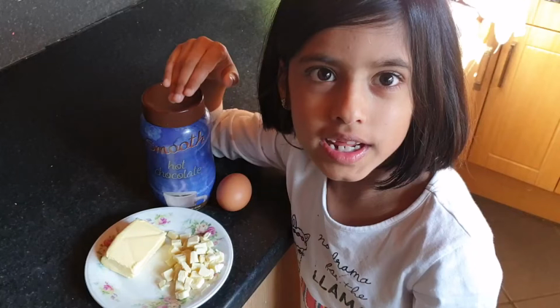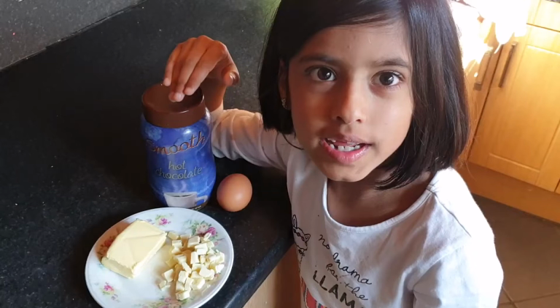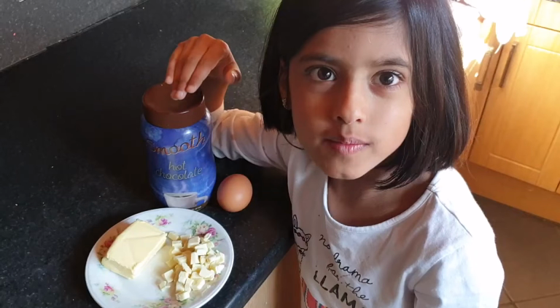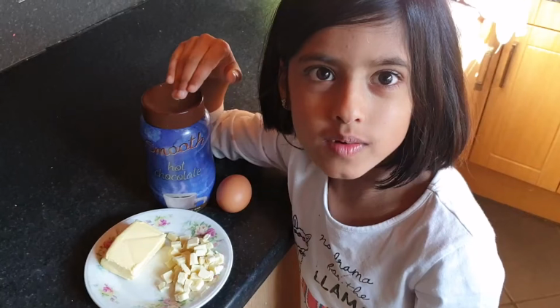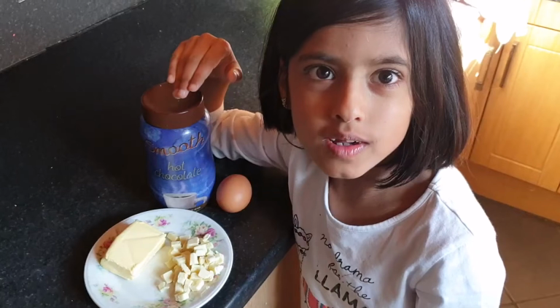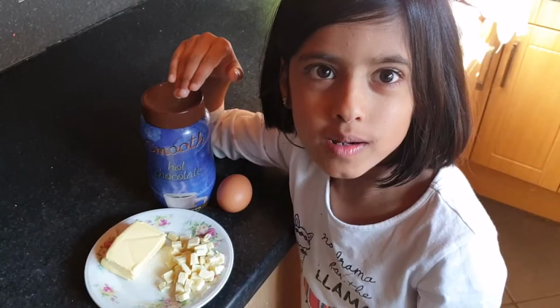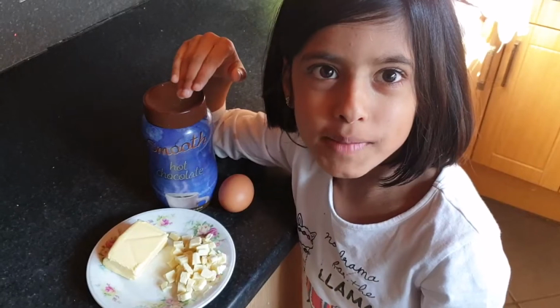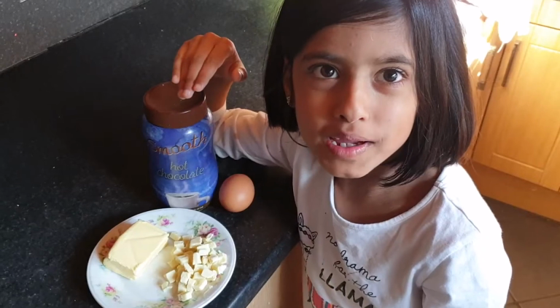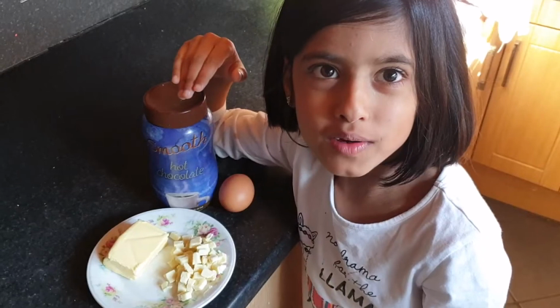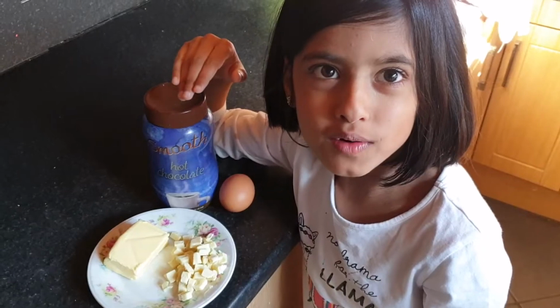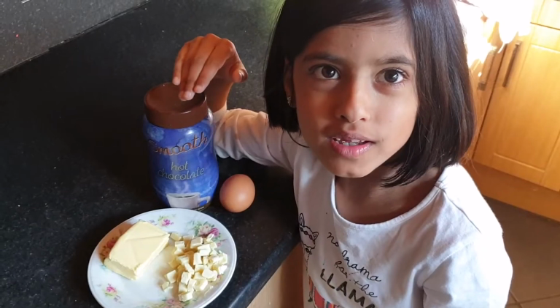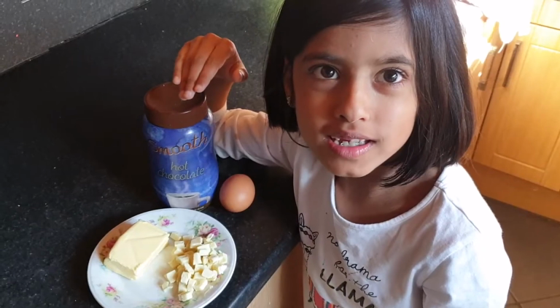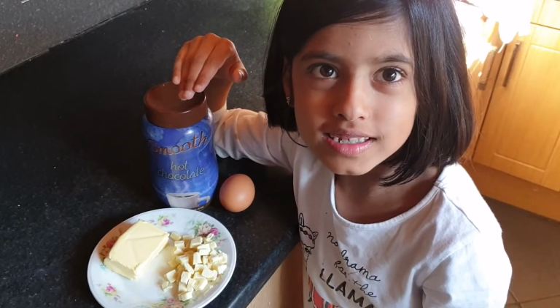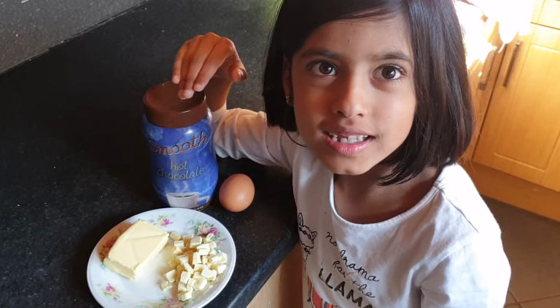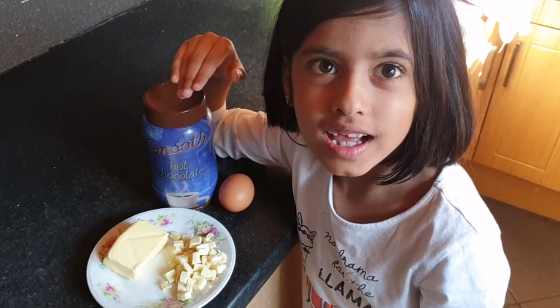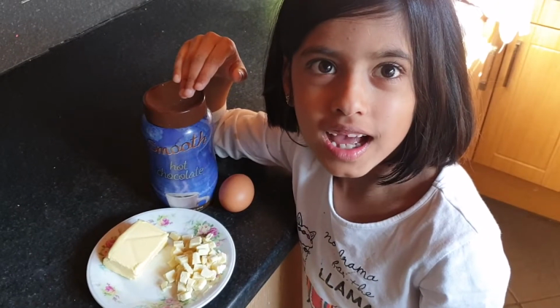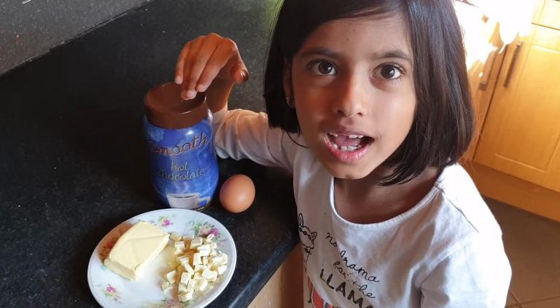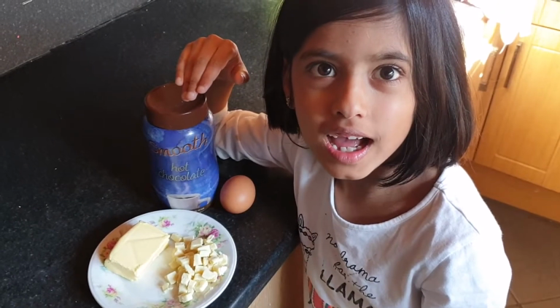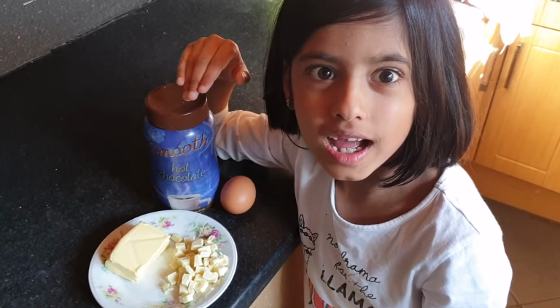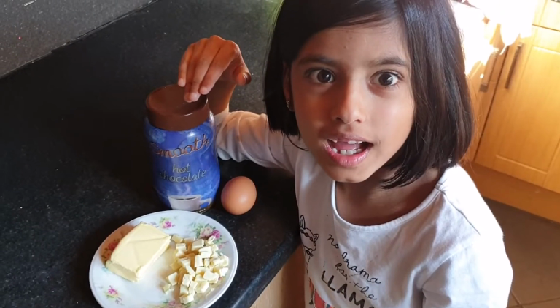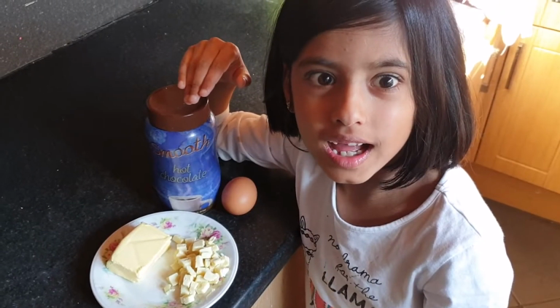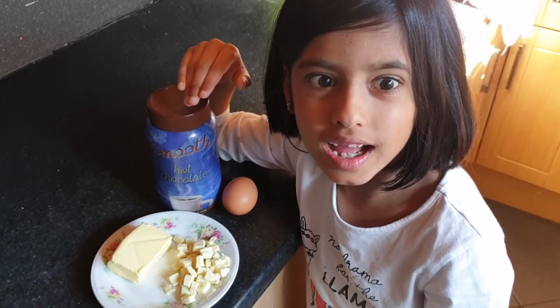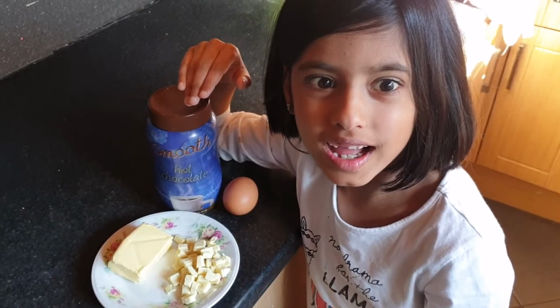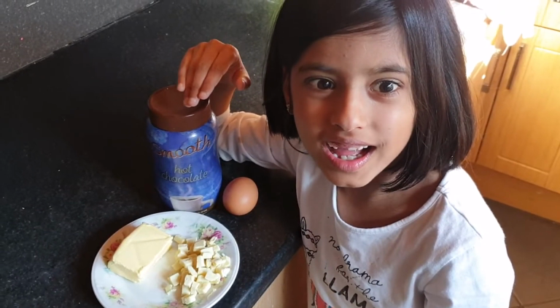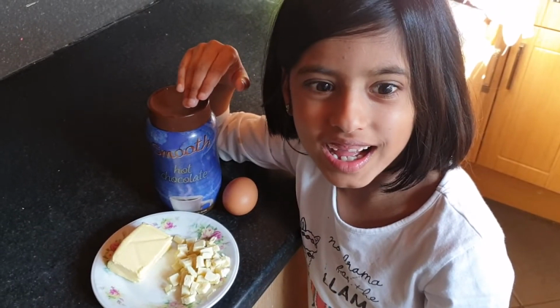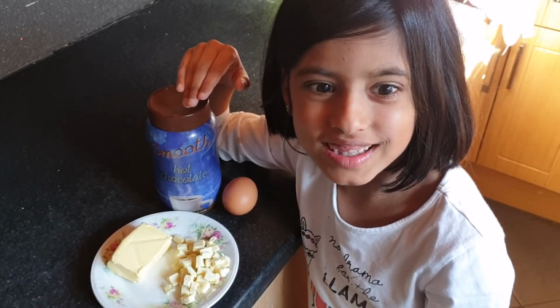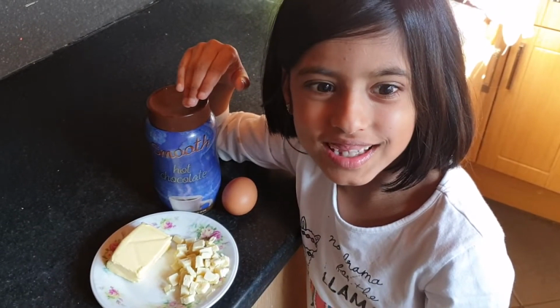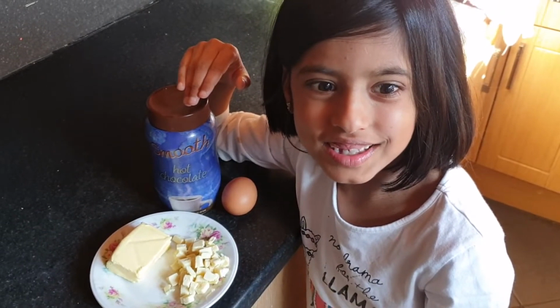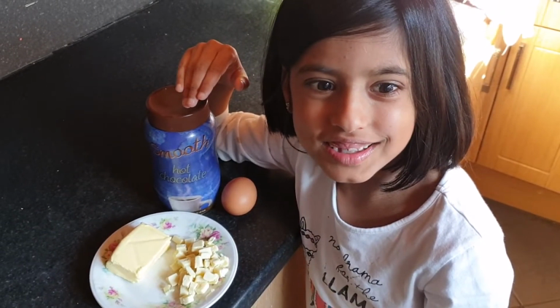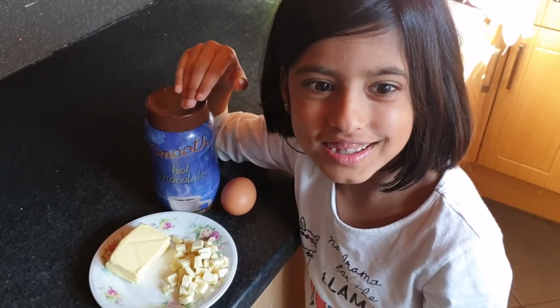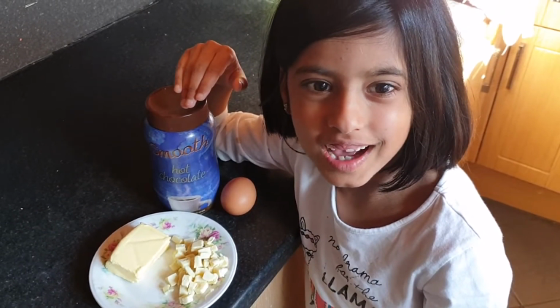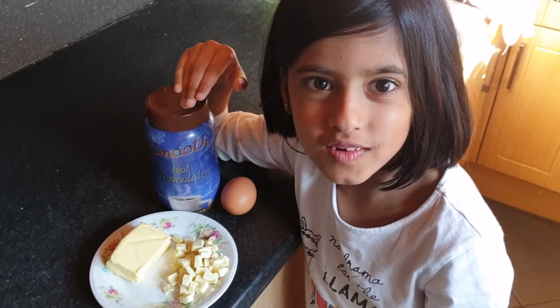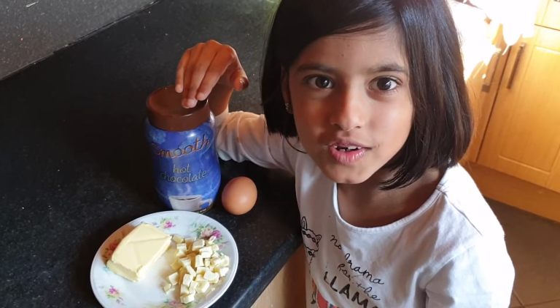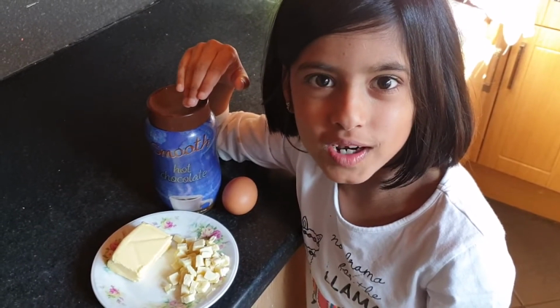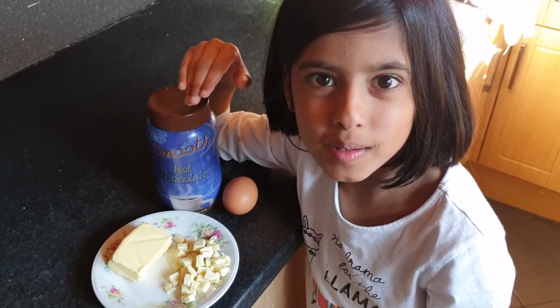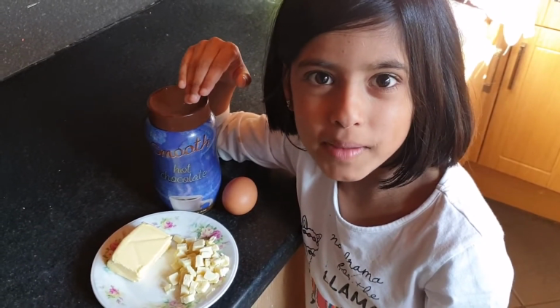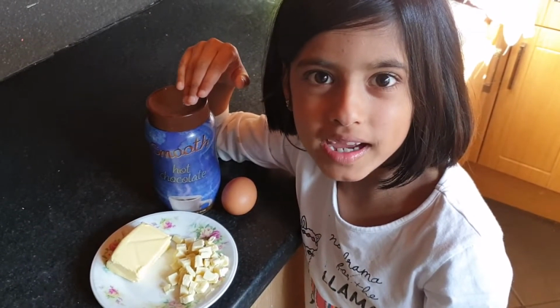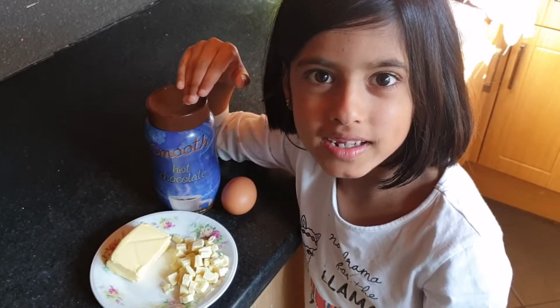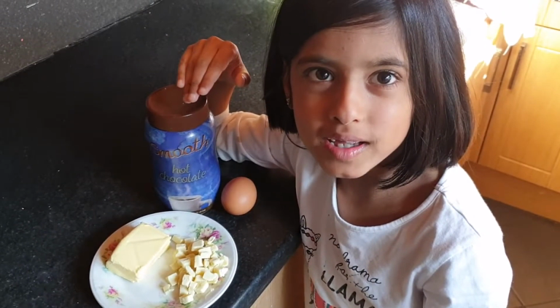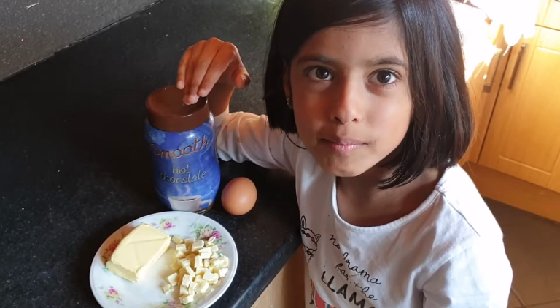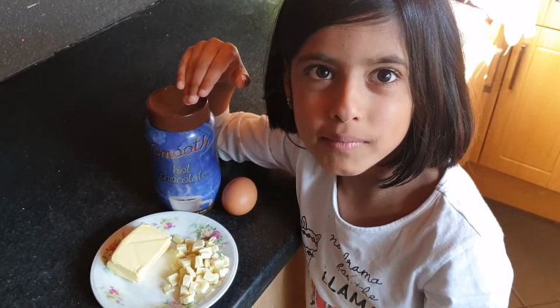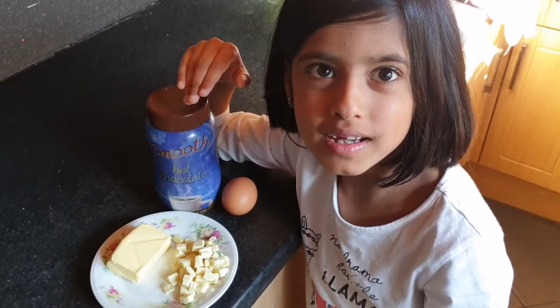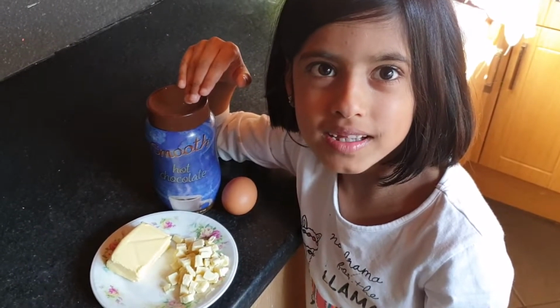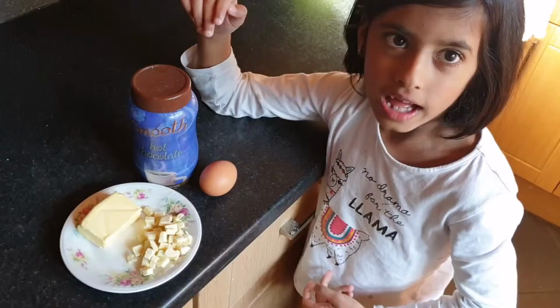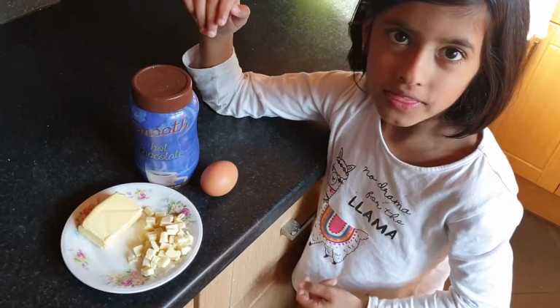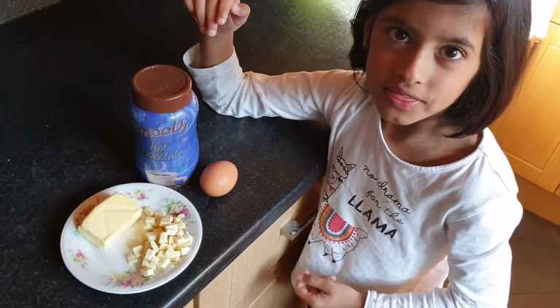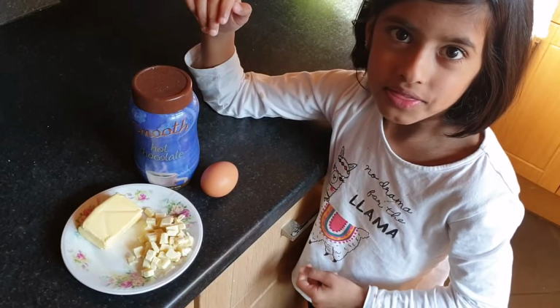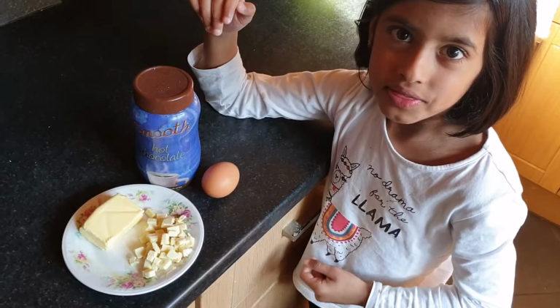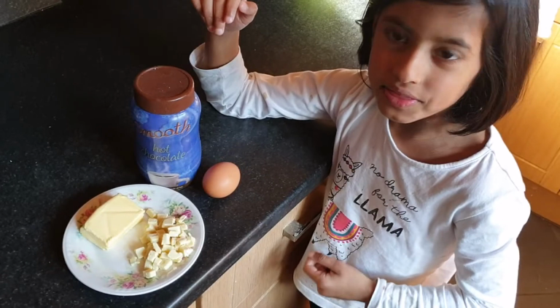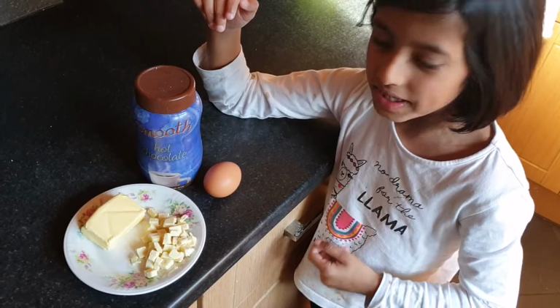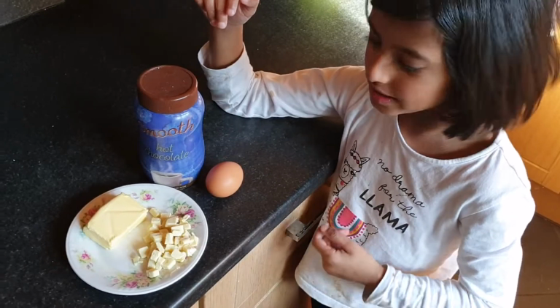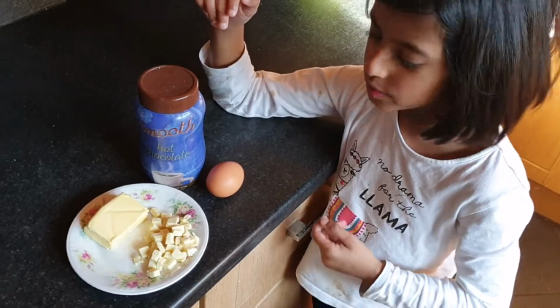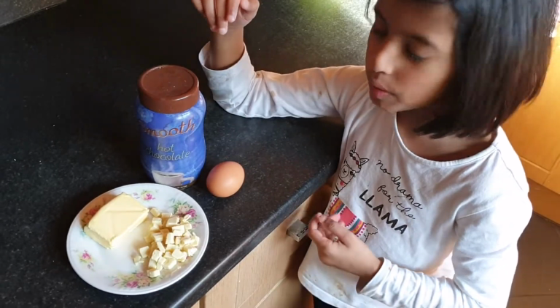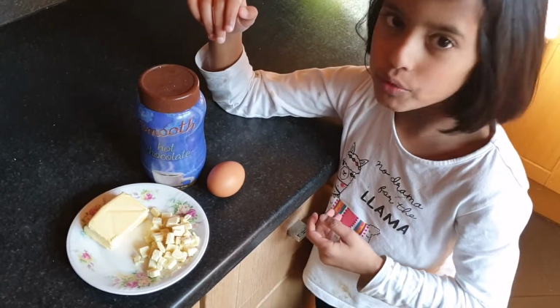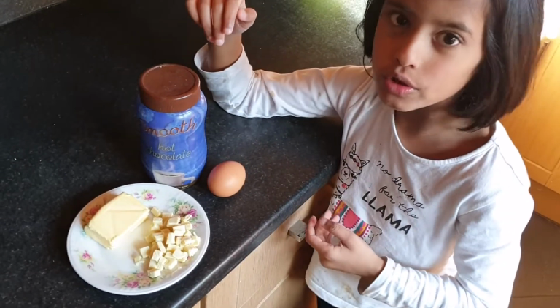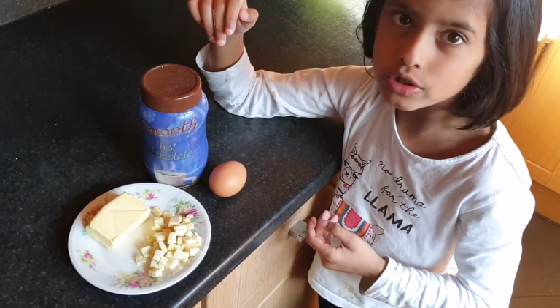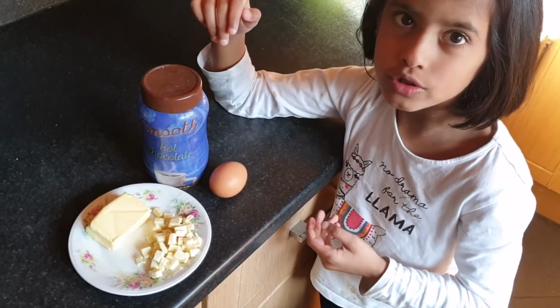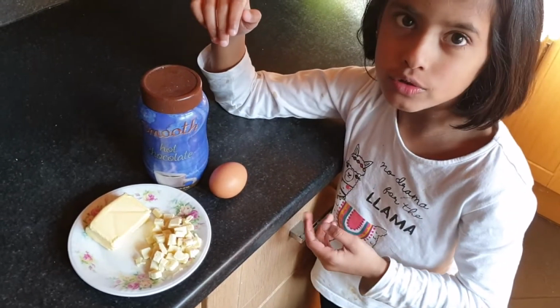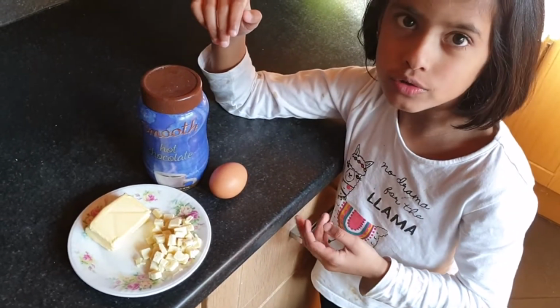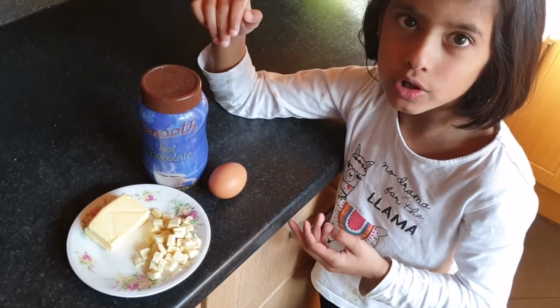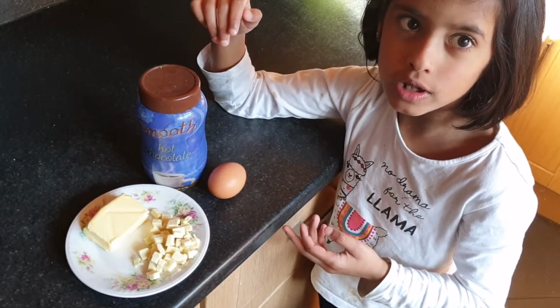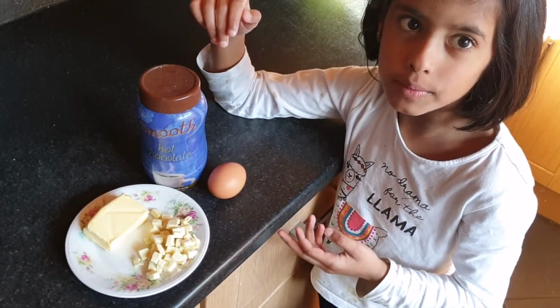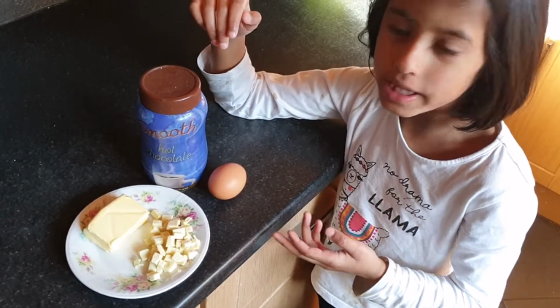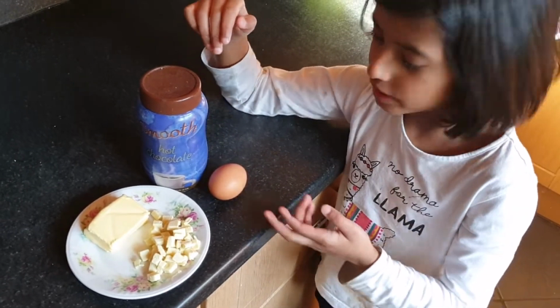Here we are going to make cookies, and this is how we are going to make them. This is what we are going to need.